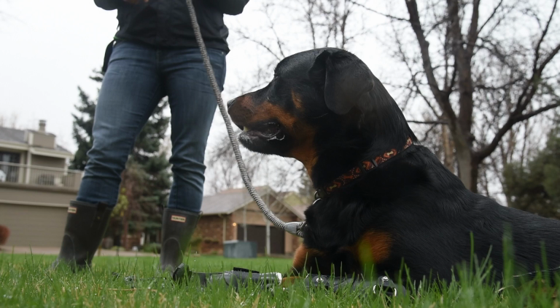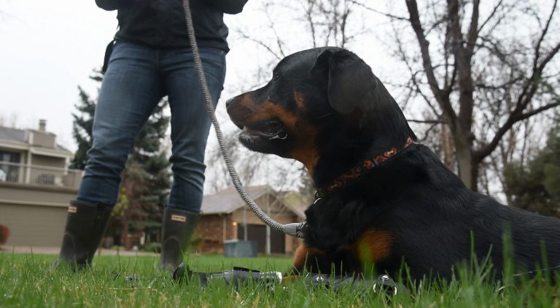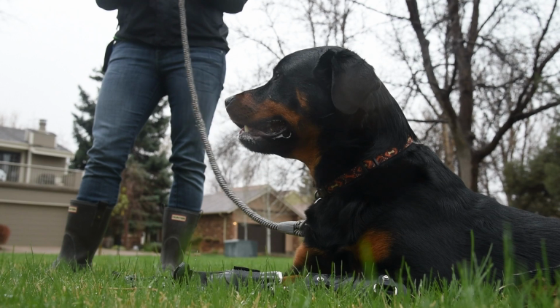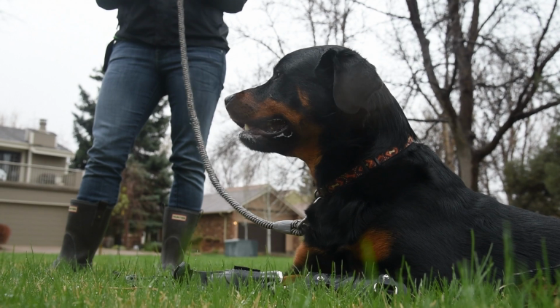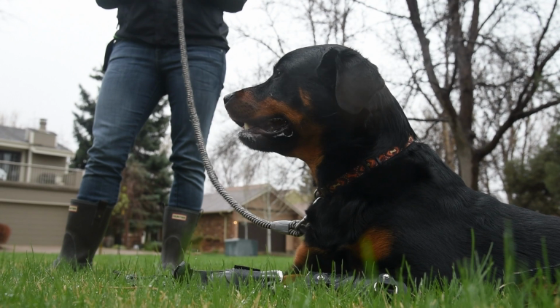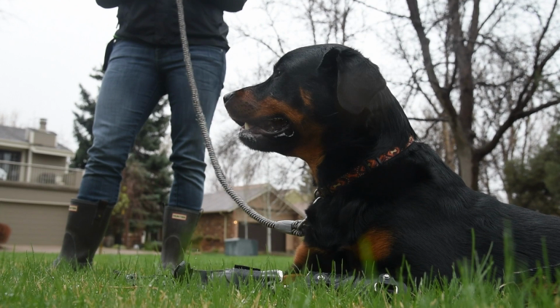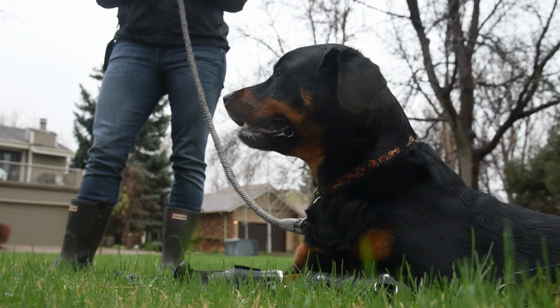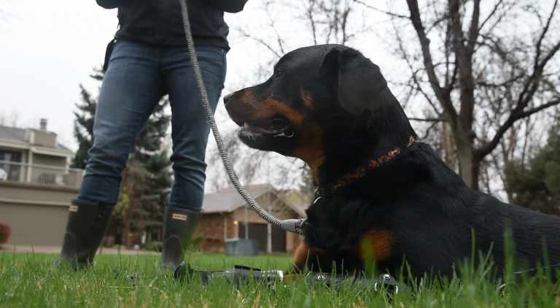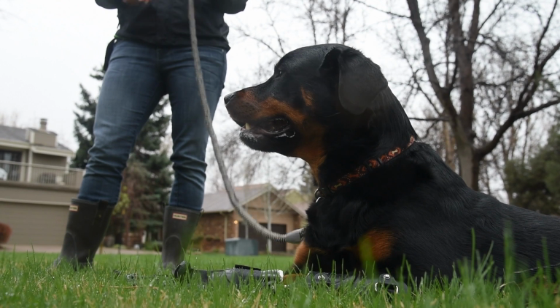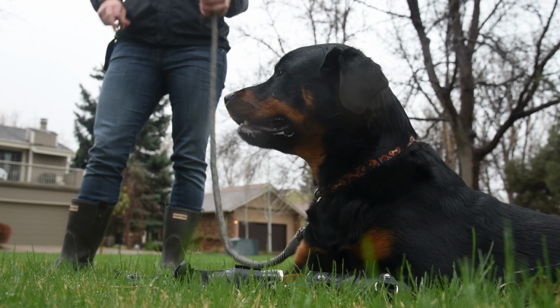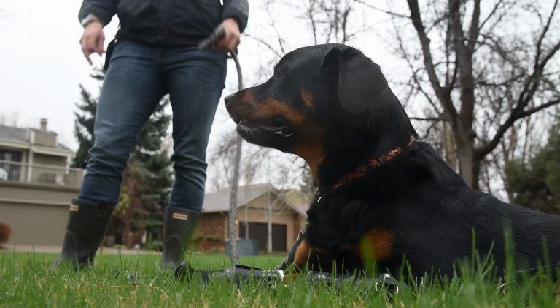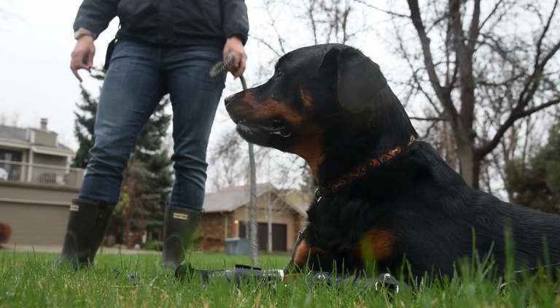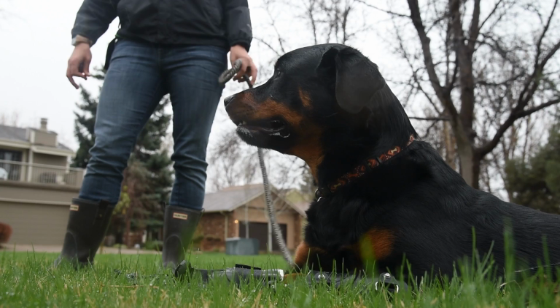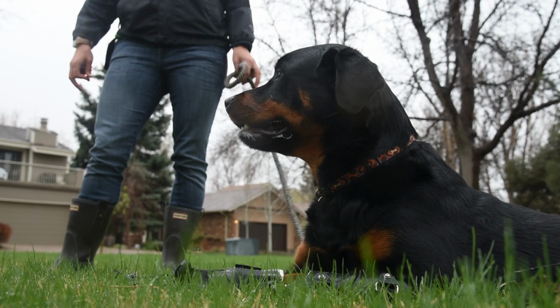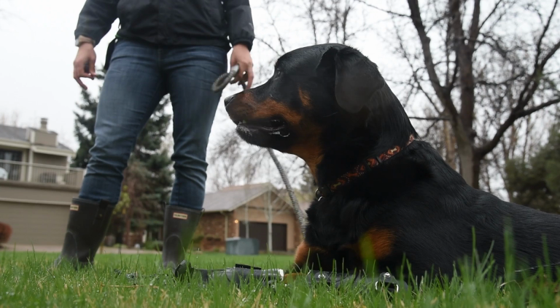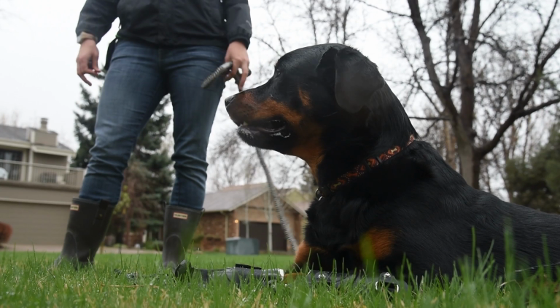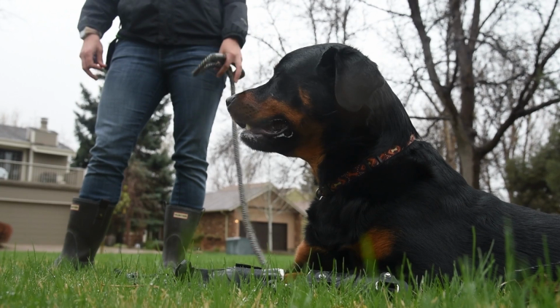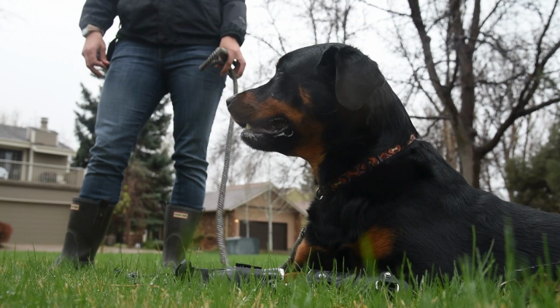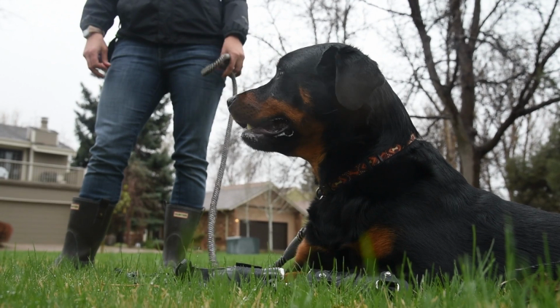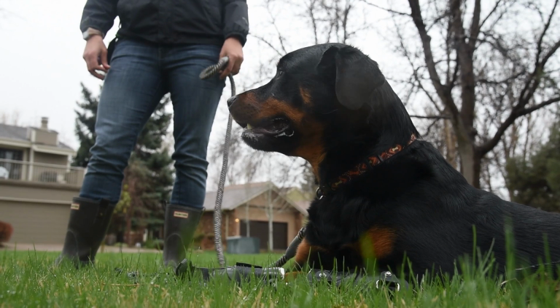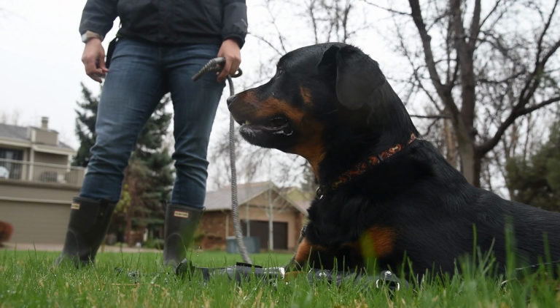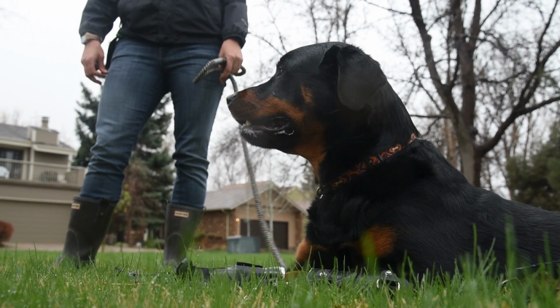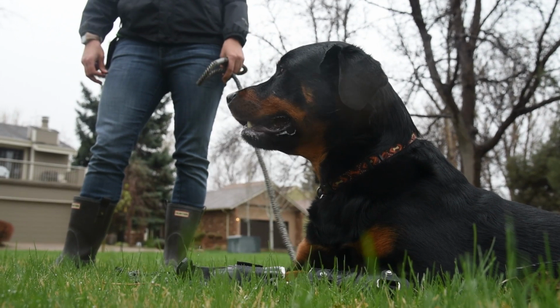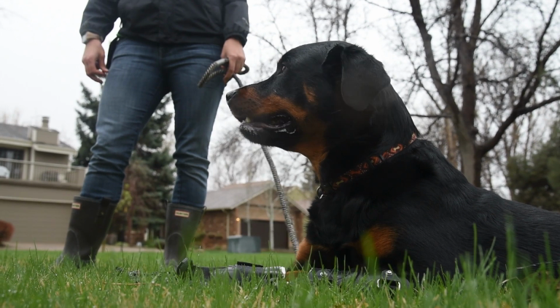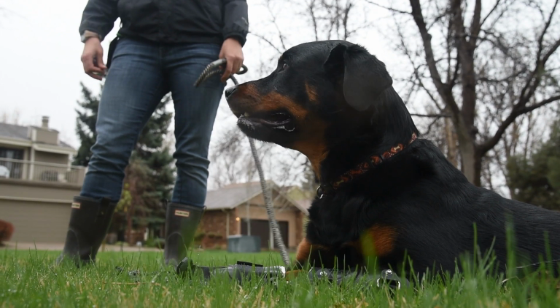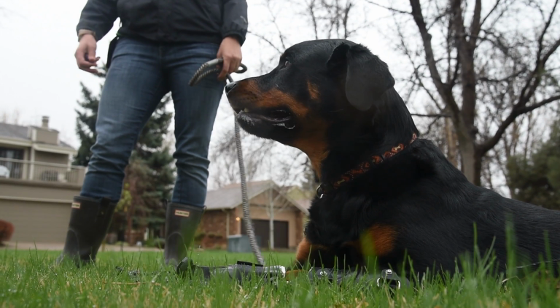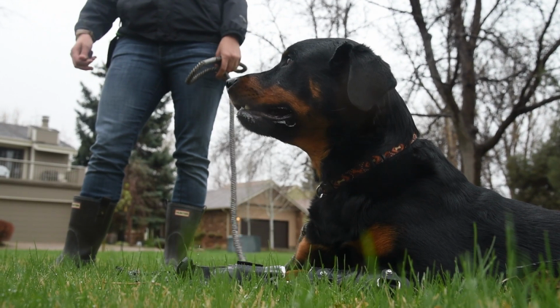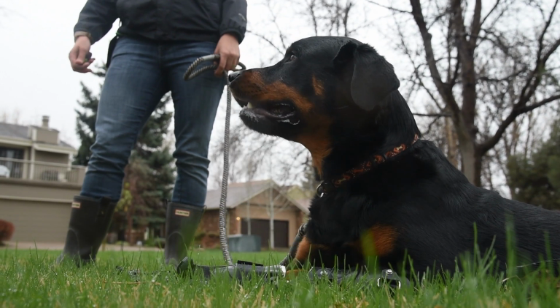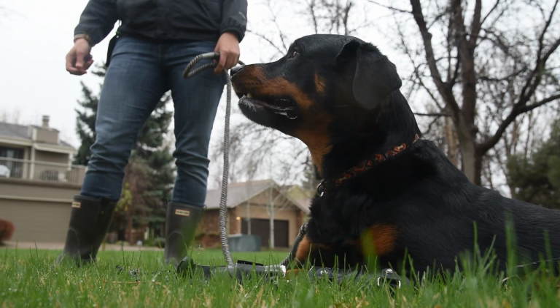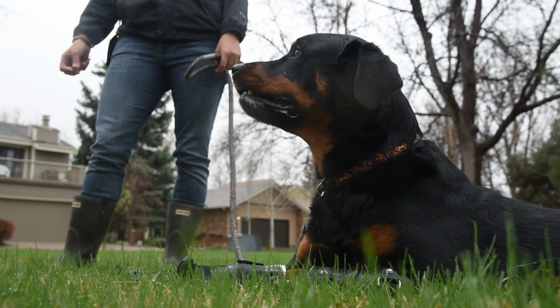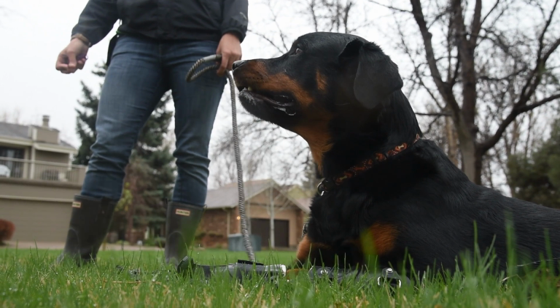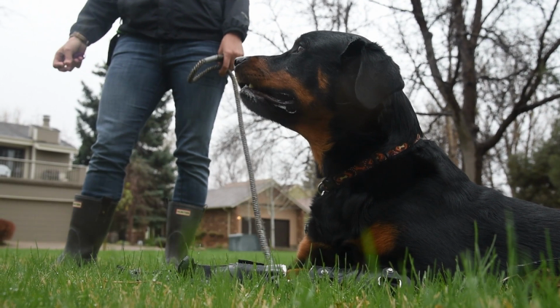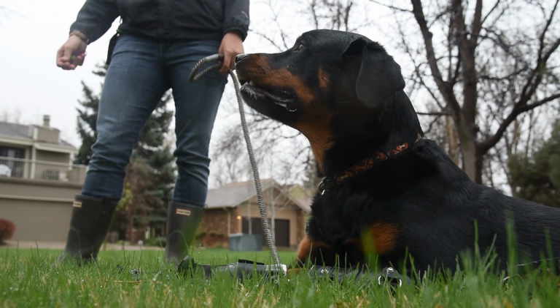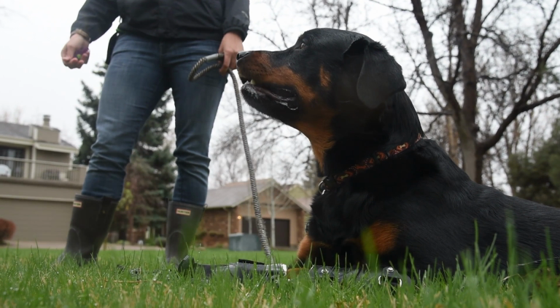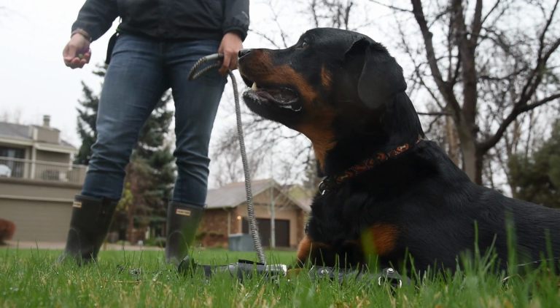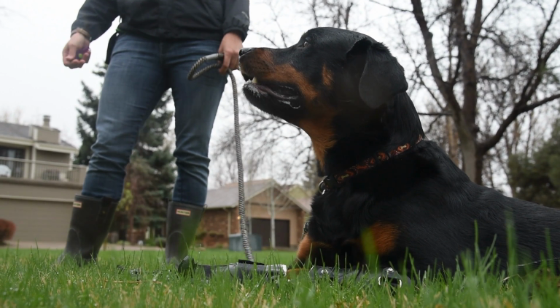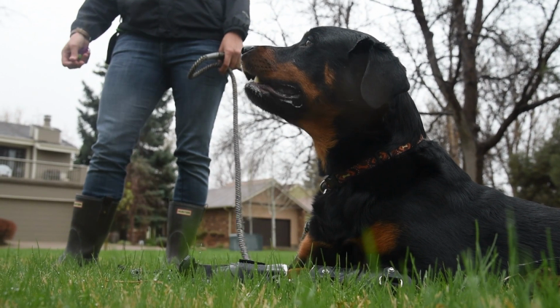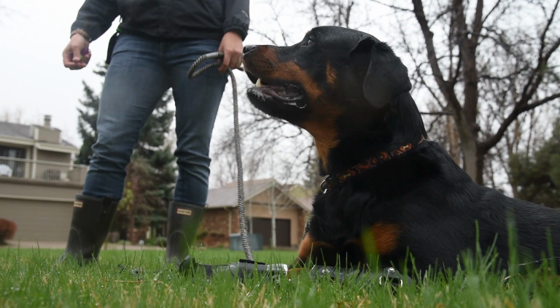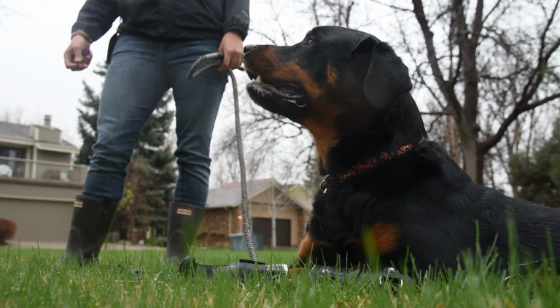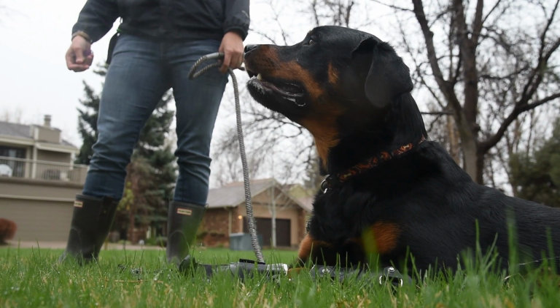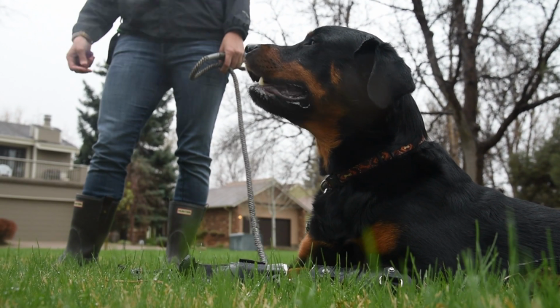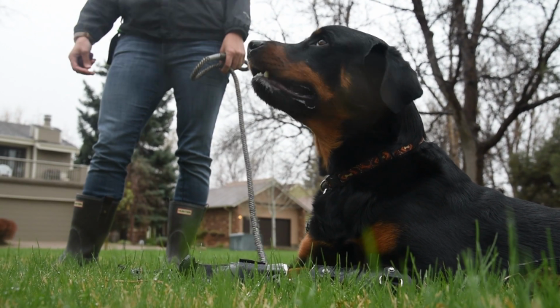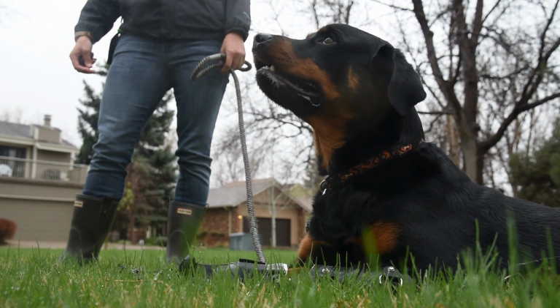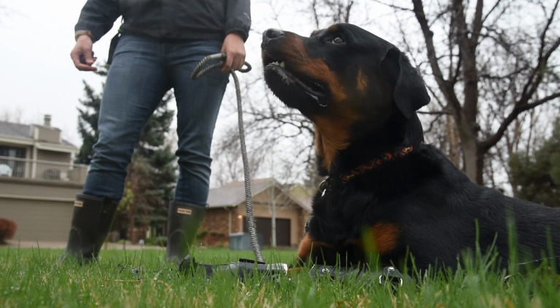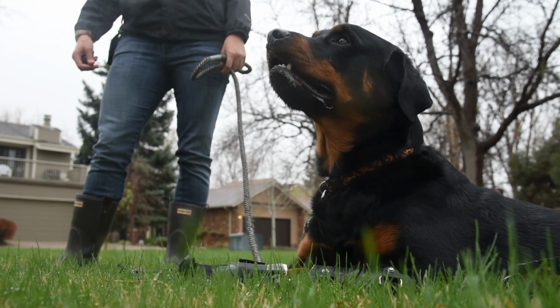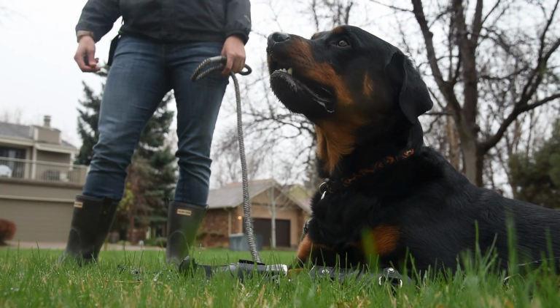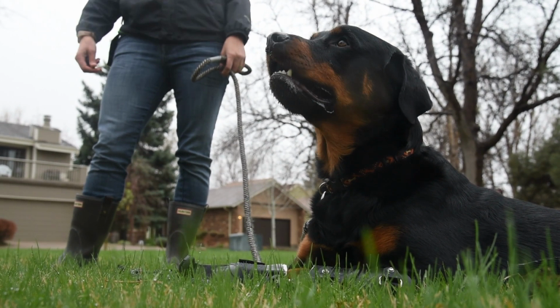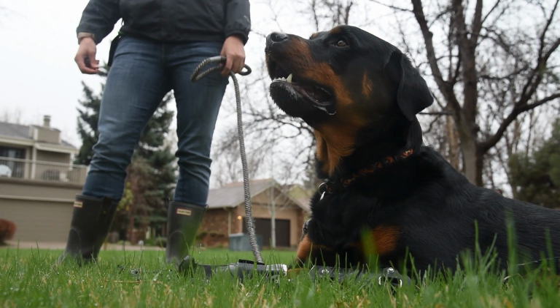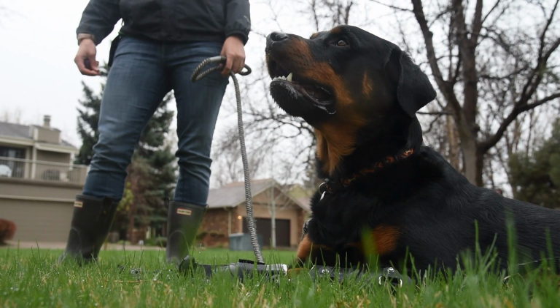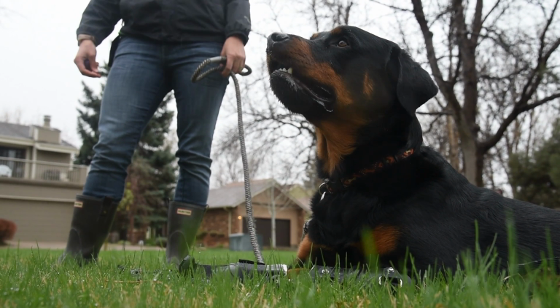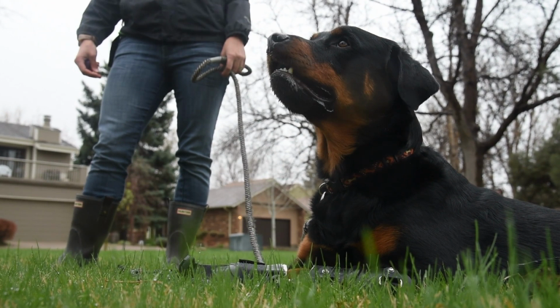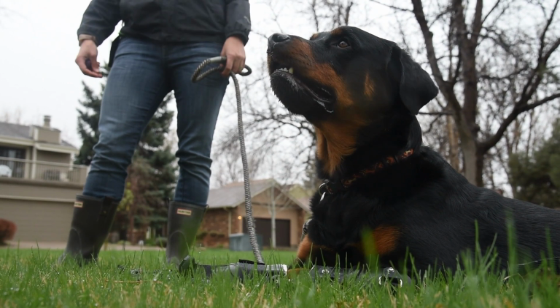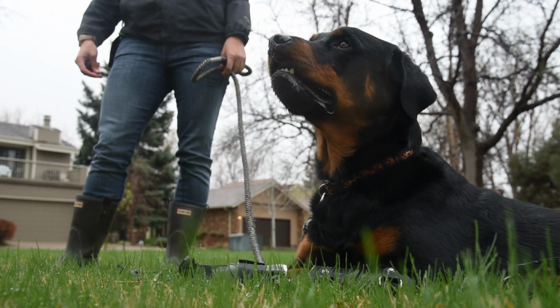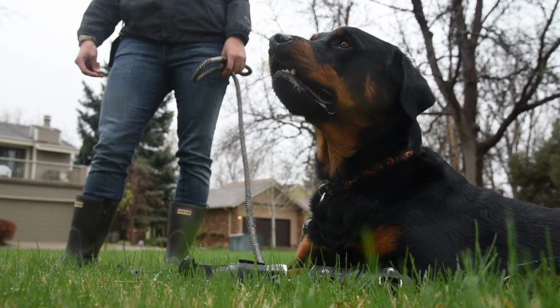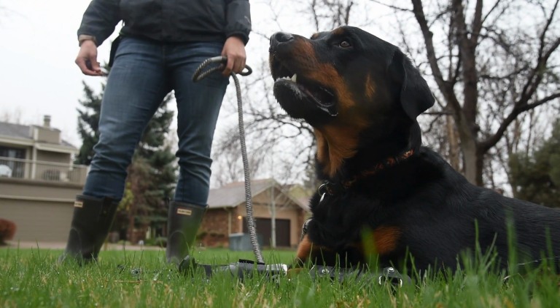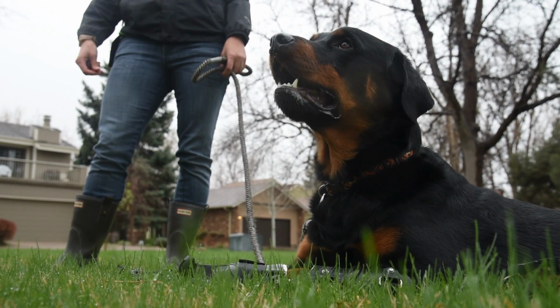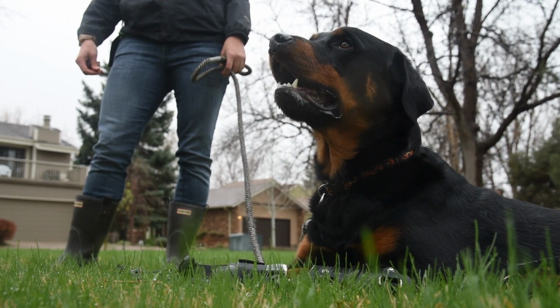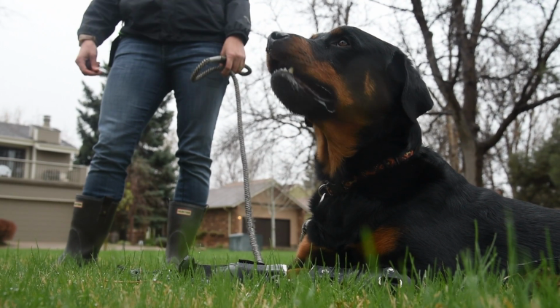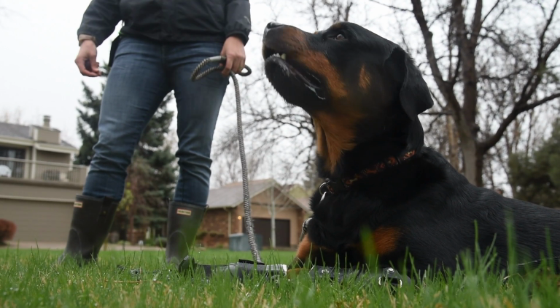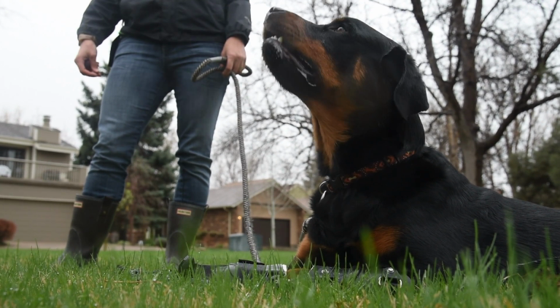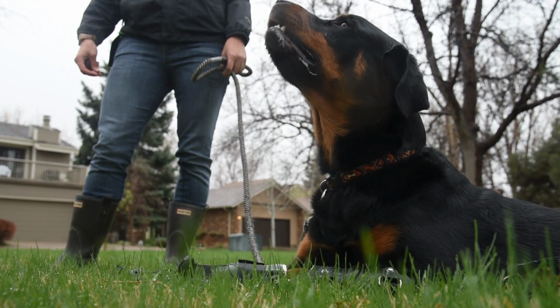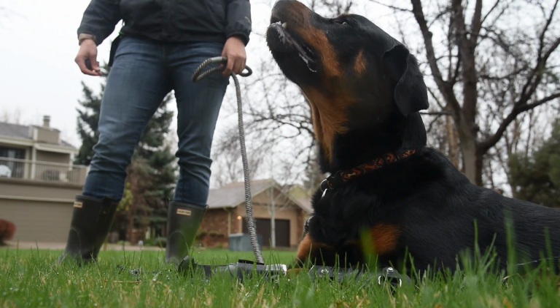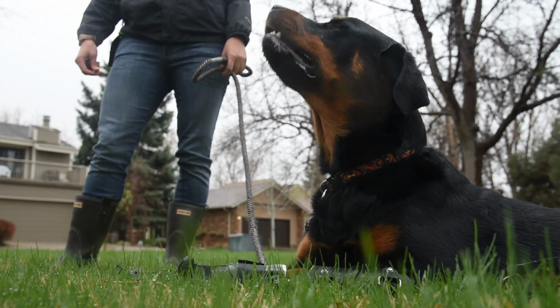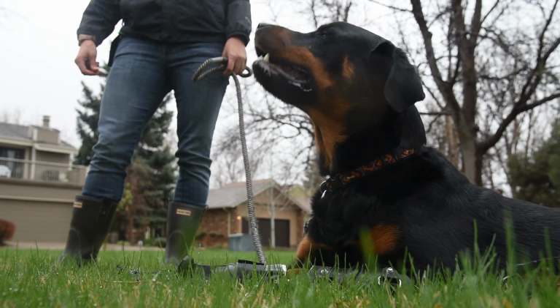I found out about him from a Facebook page that advertises dogs that are looking for foster homes or adoptive homes.